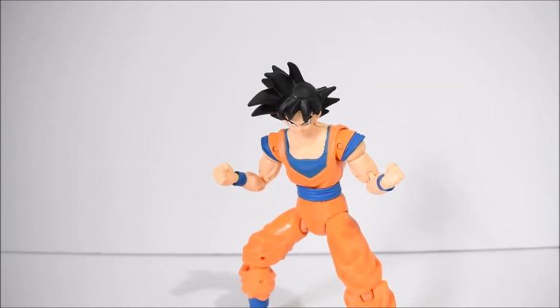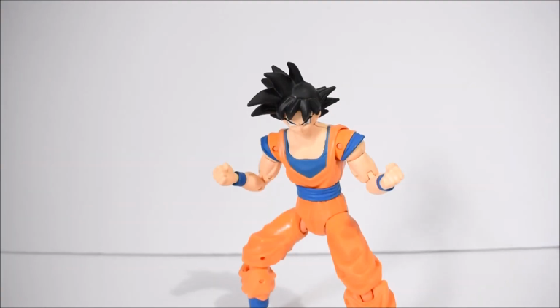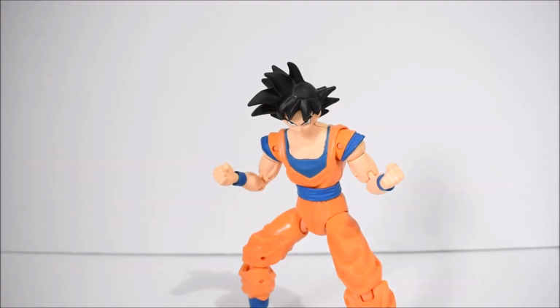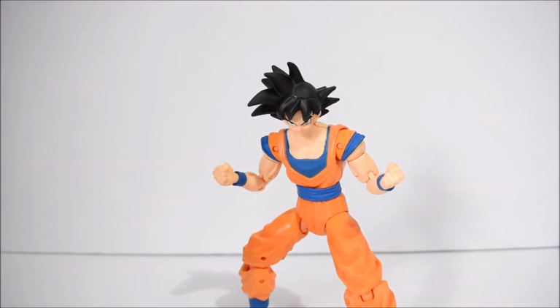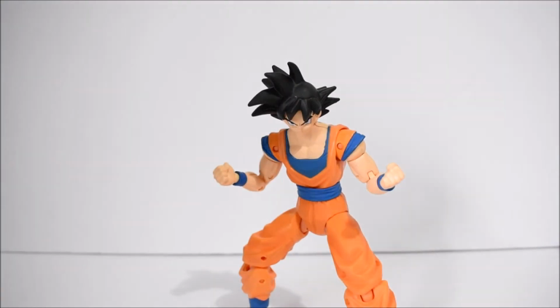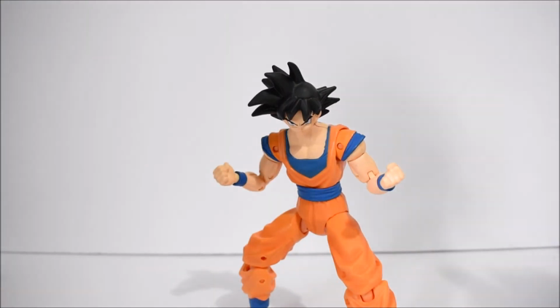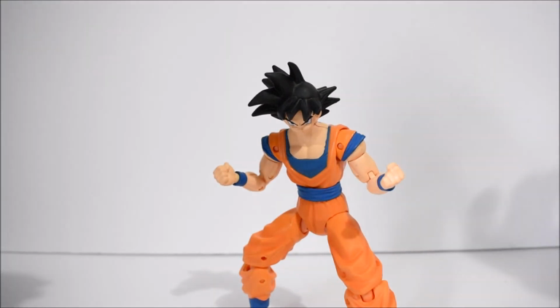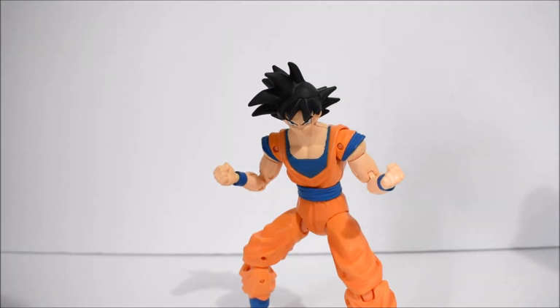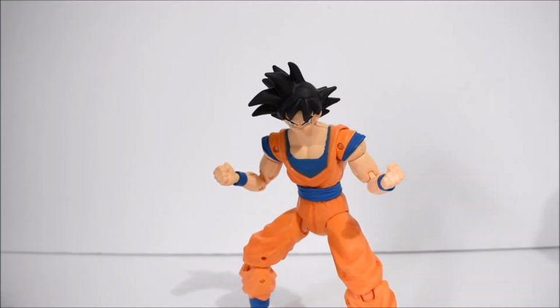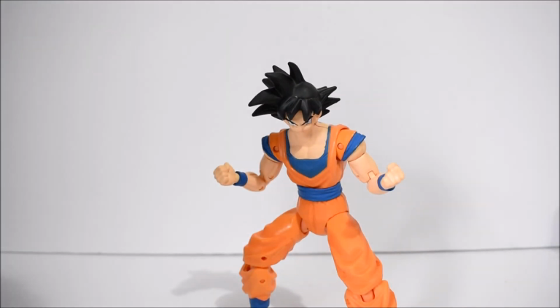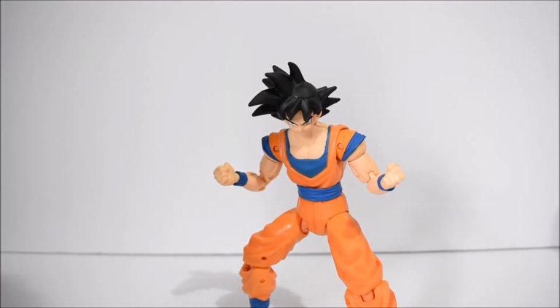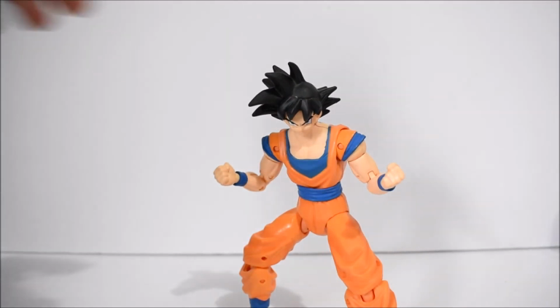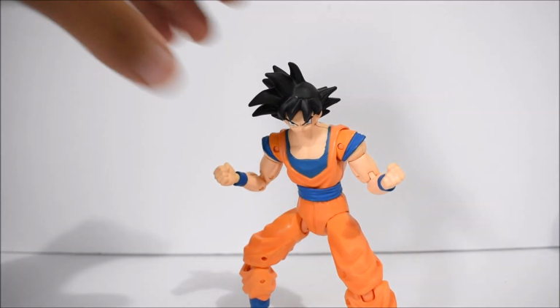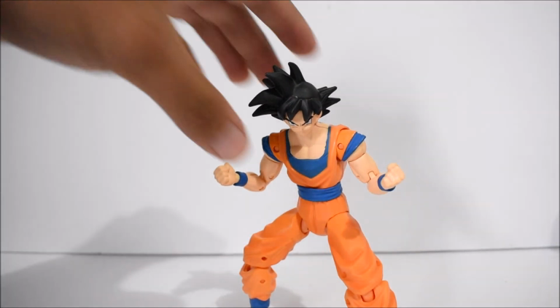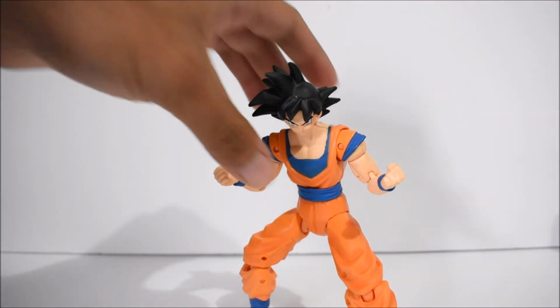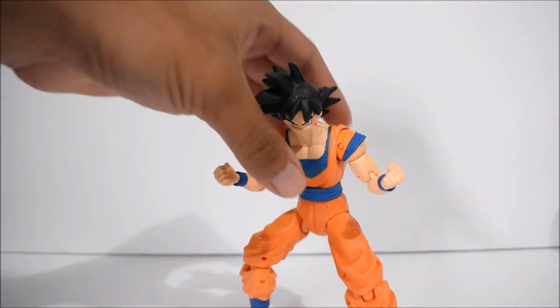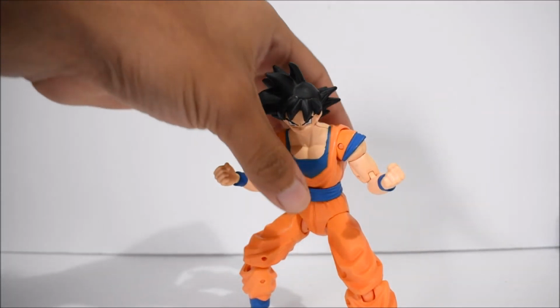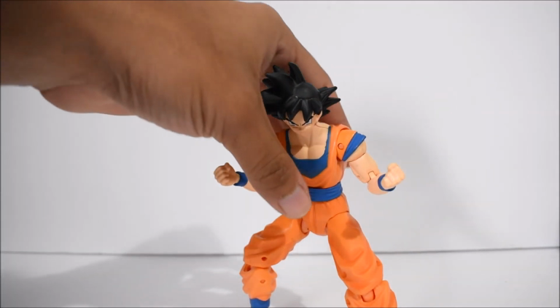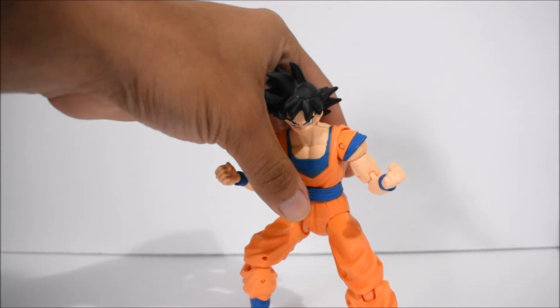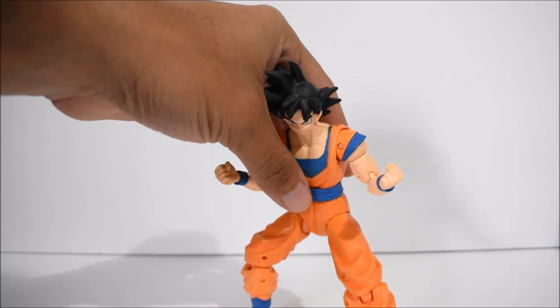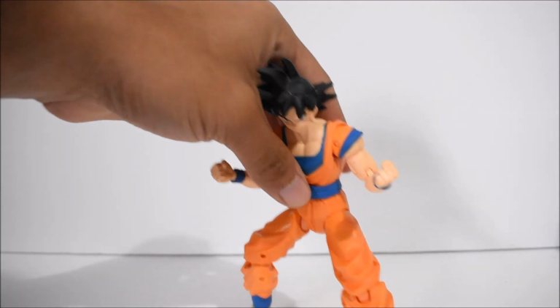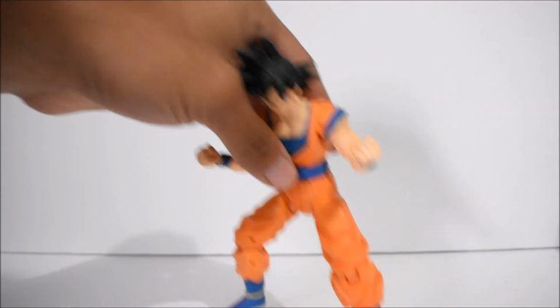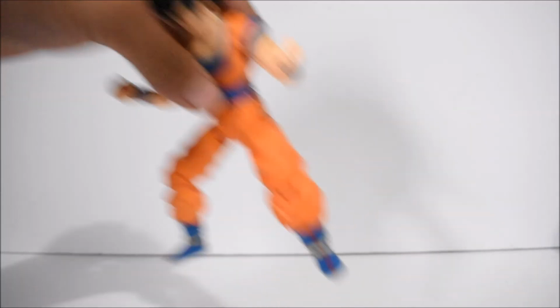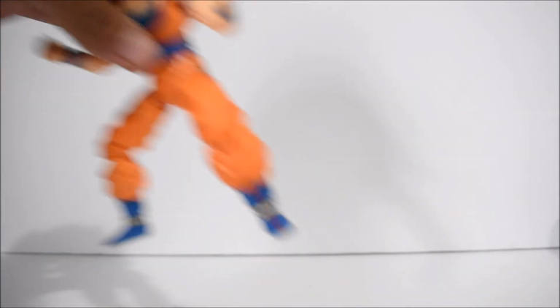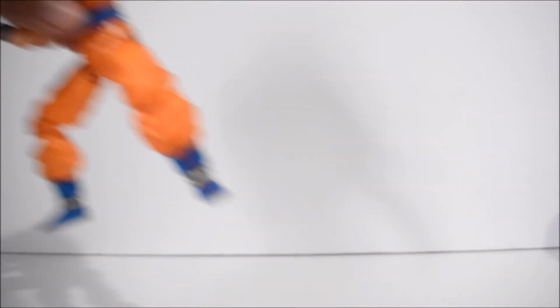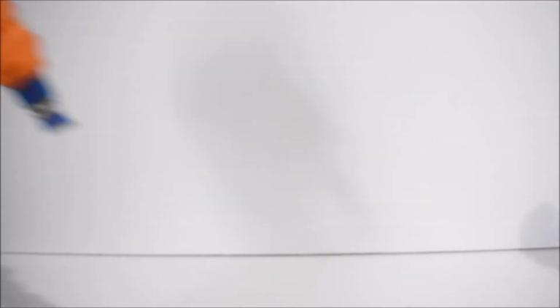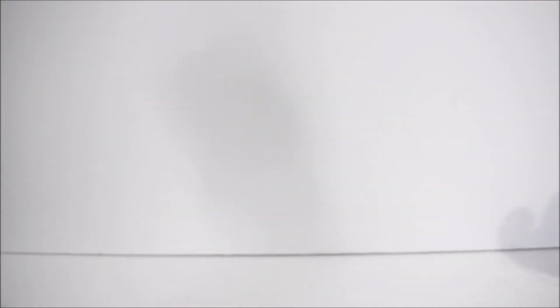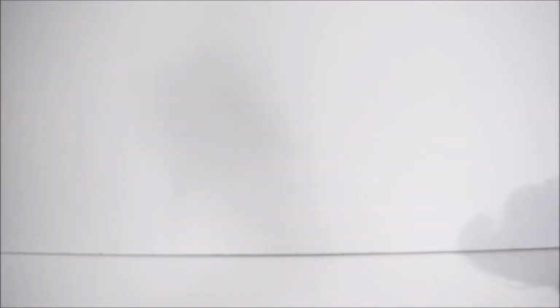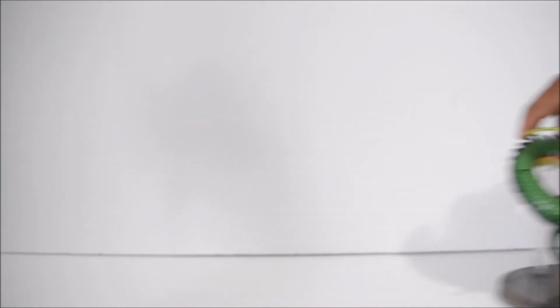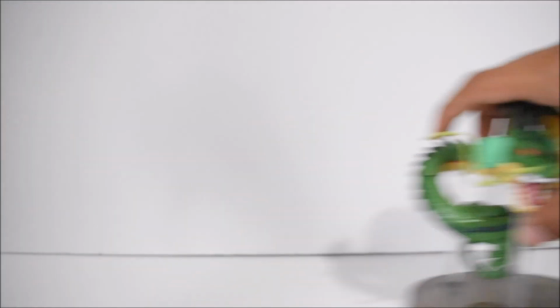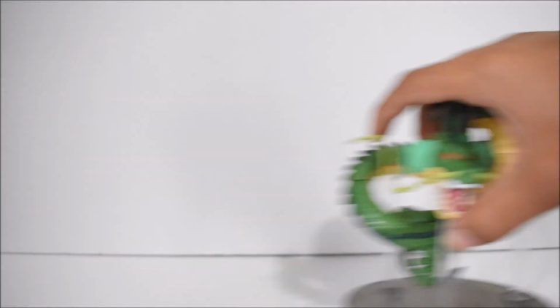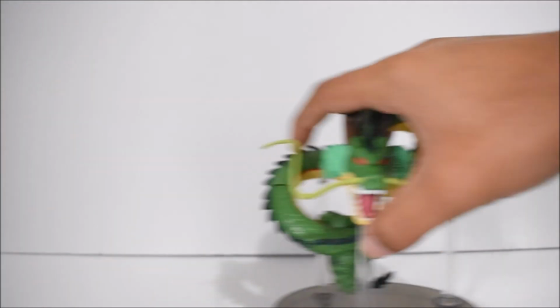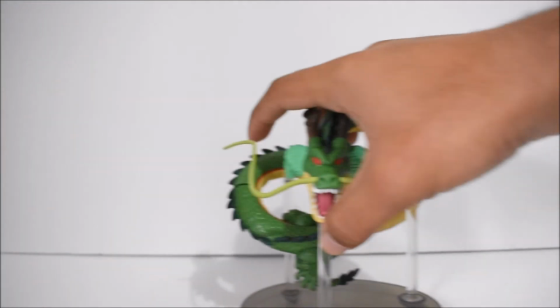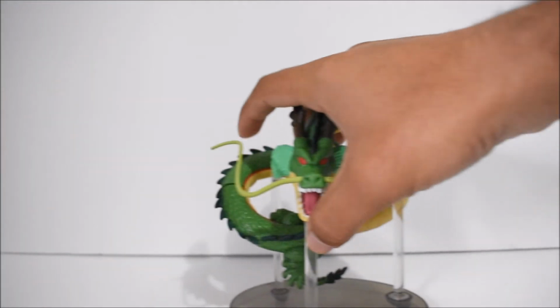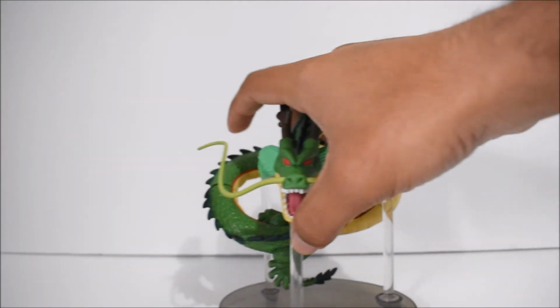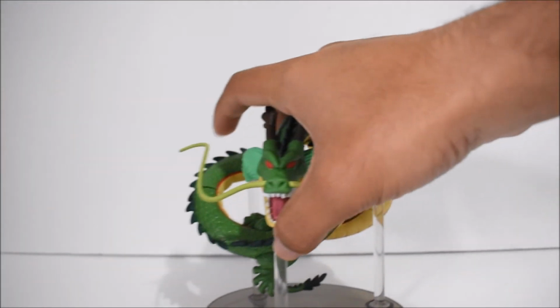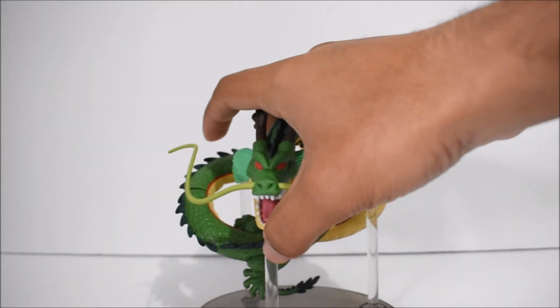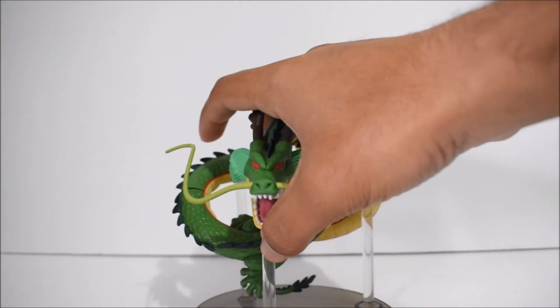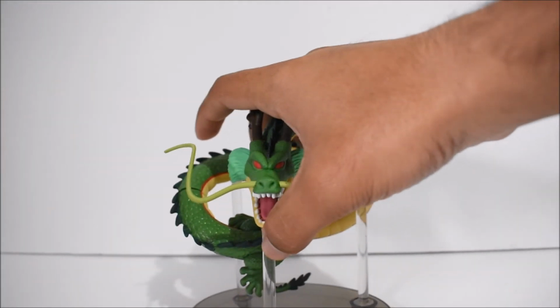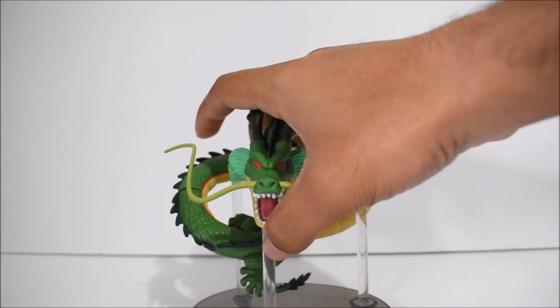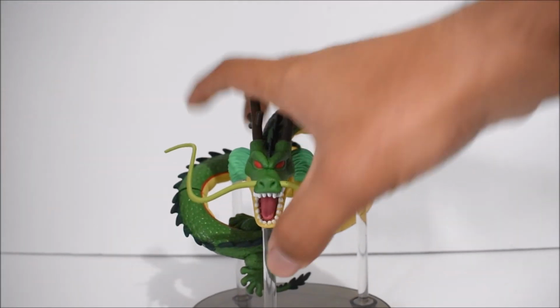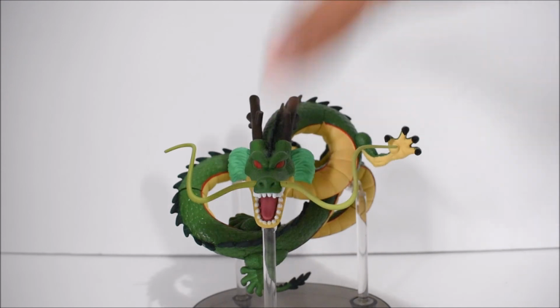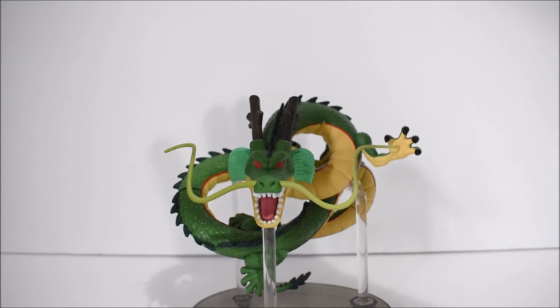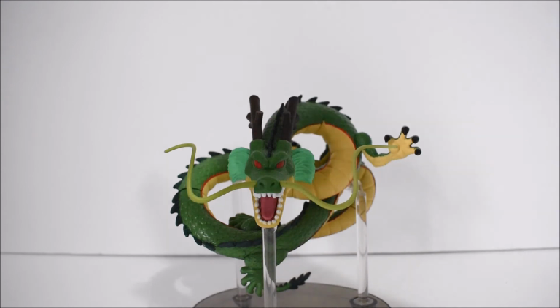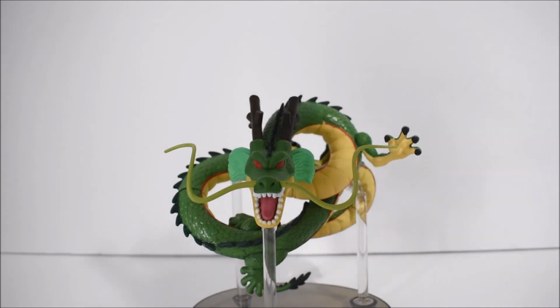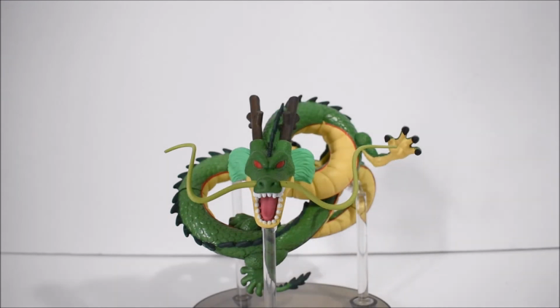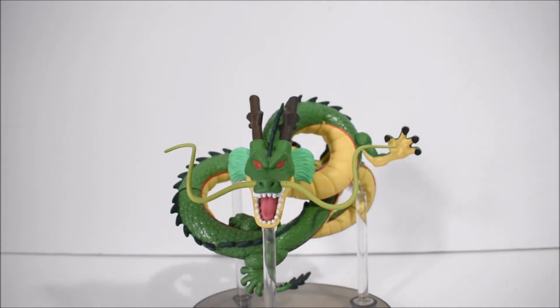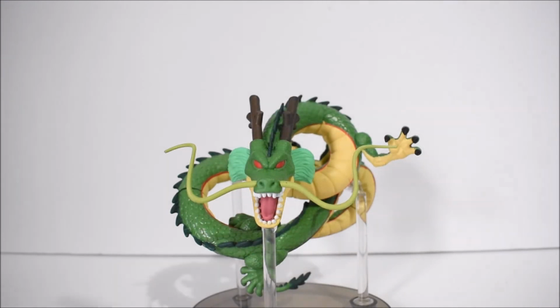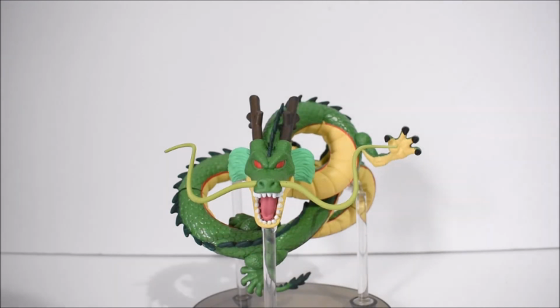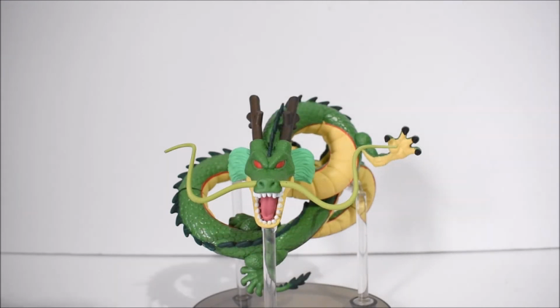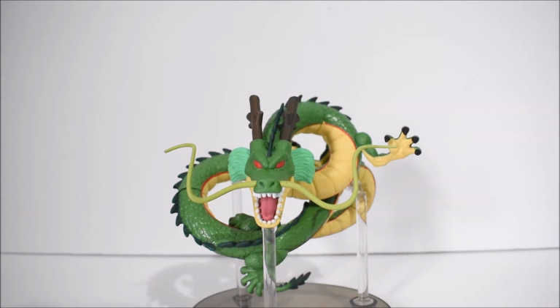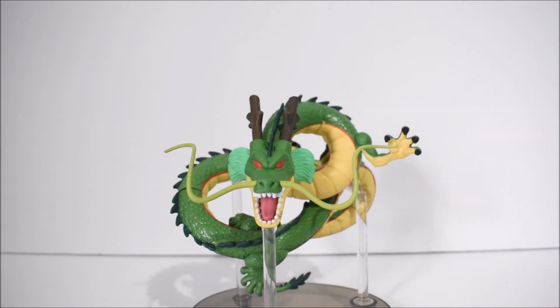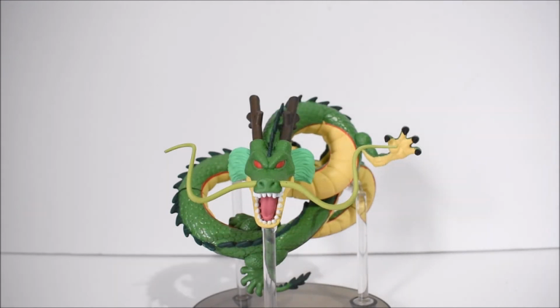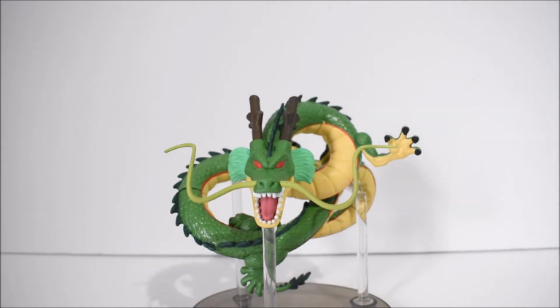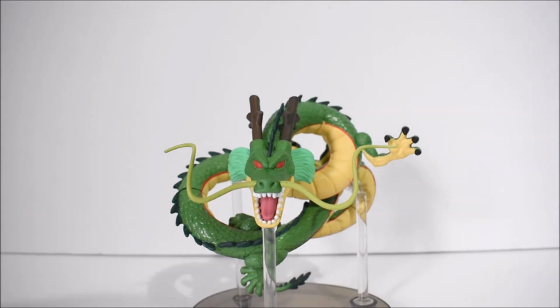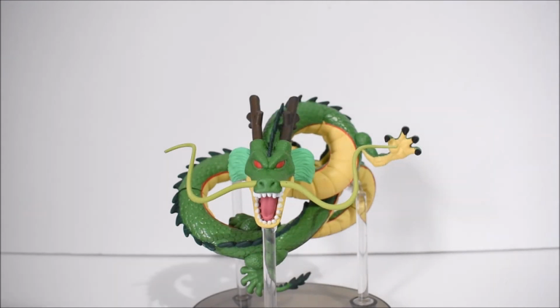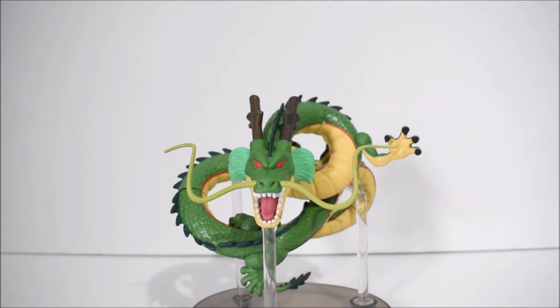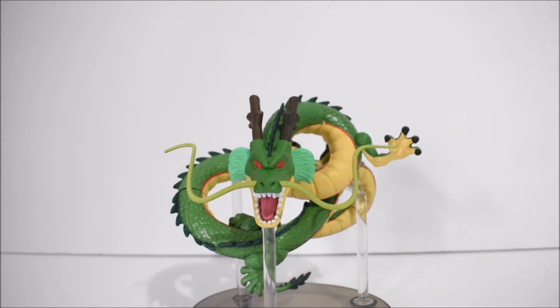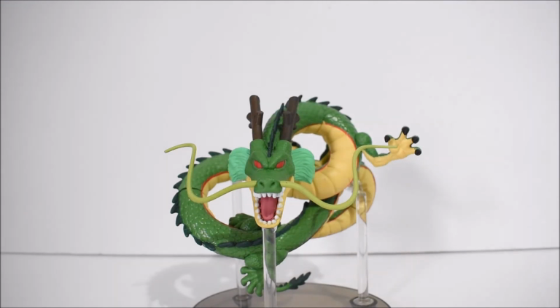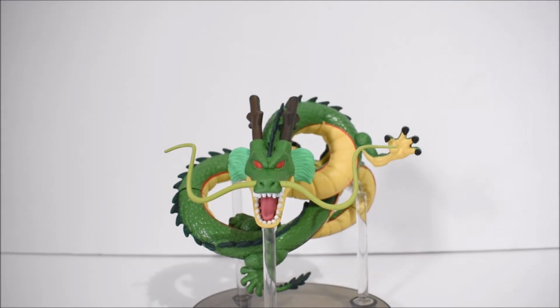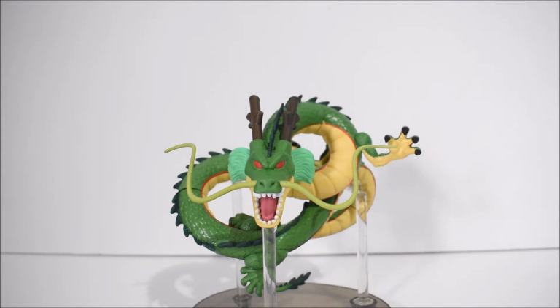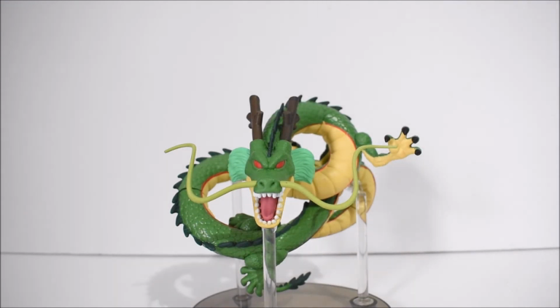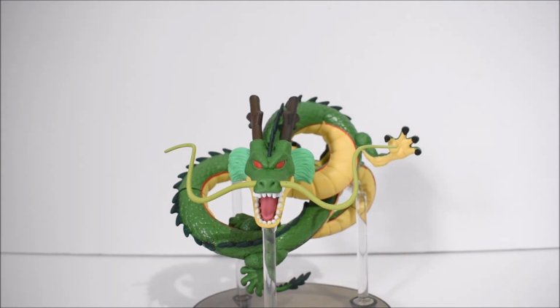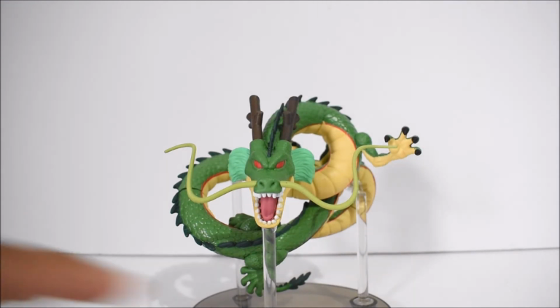As we all know, once we complete him, he comes with the last two pieces. We do have Shenron — there's Shenron.